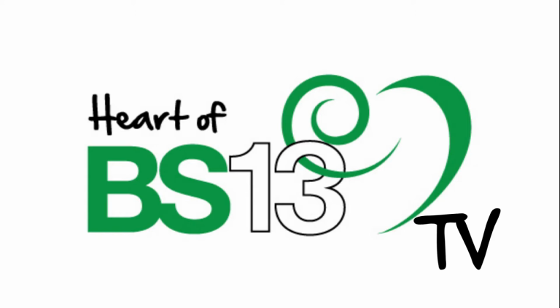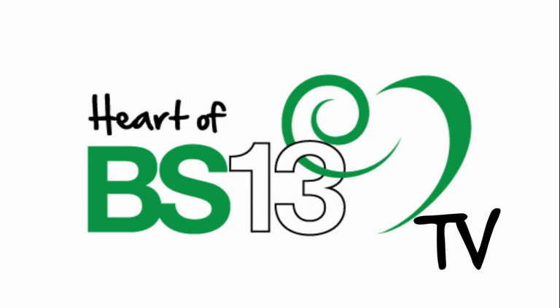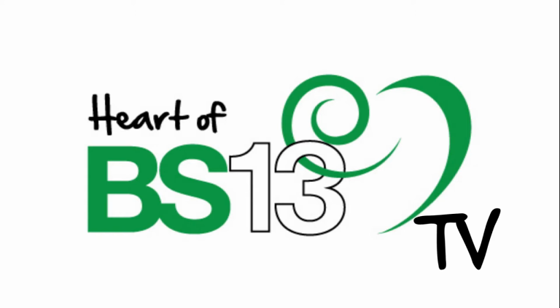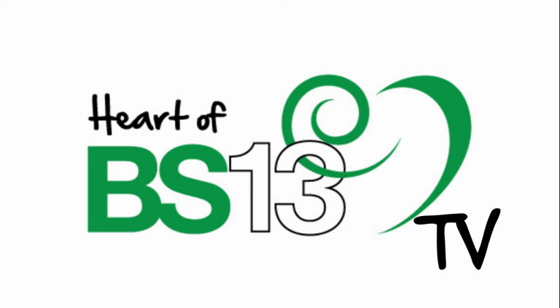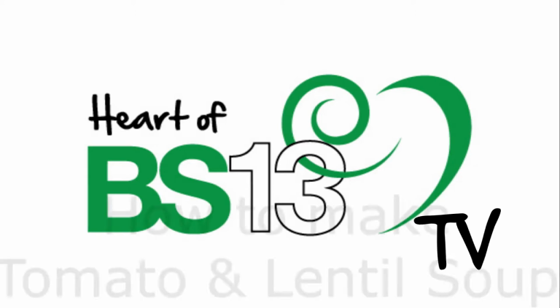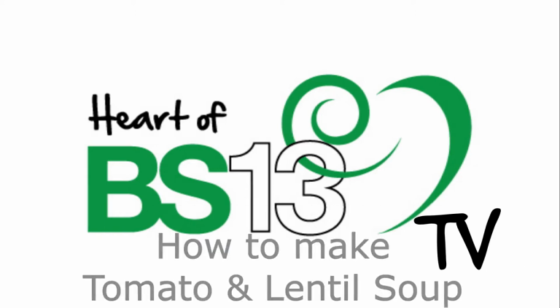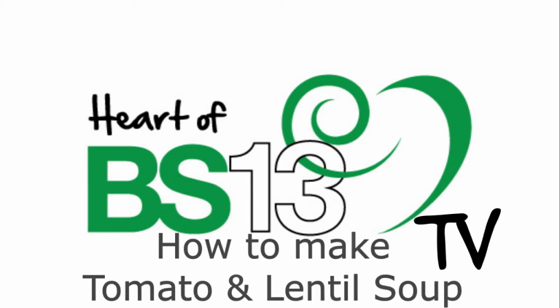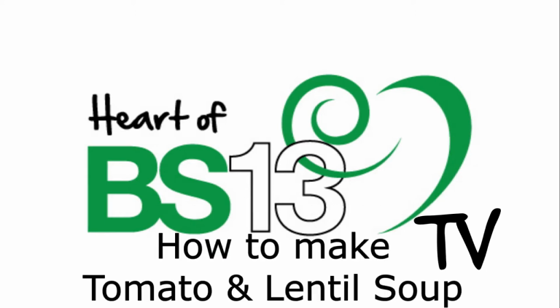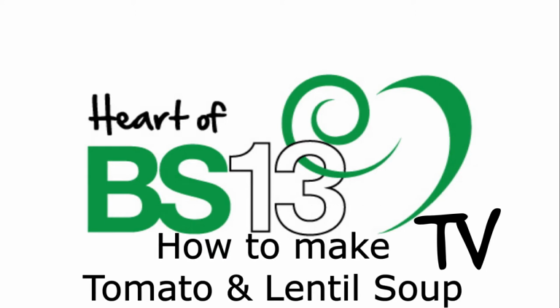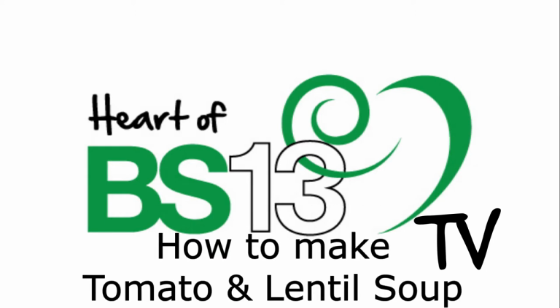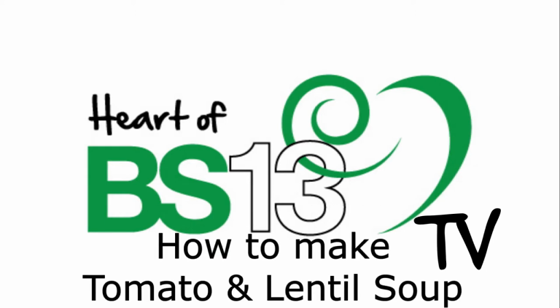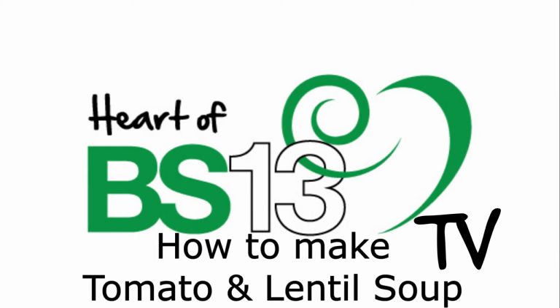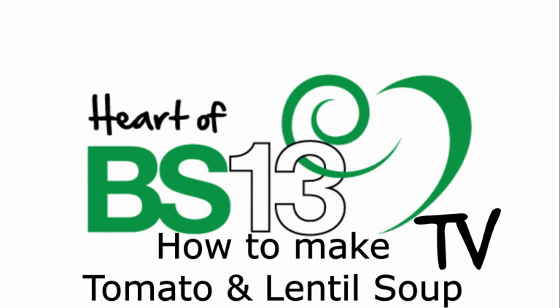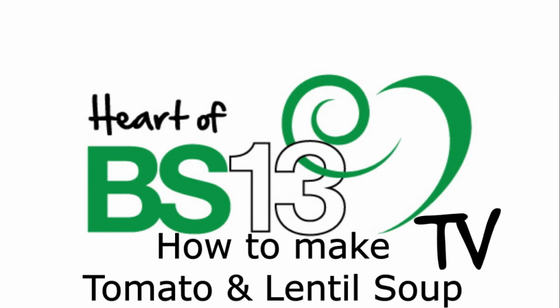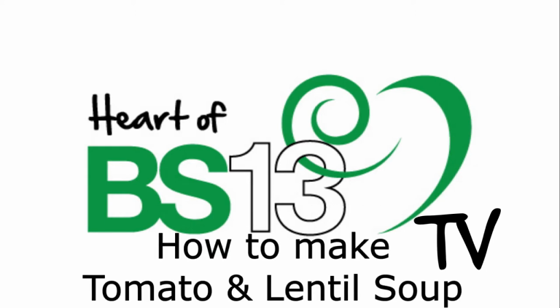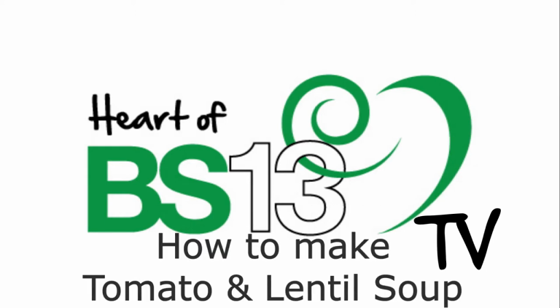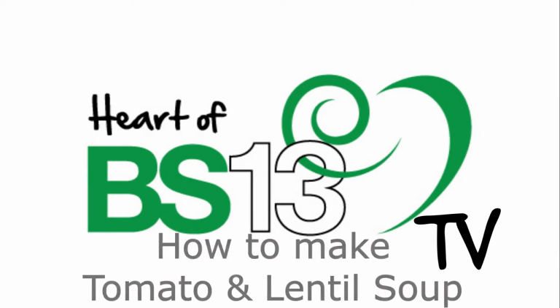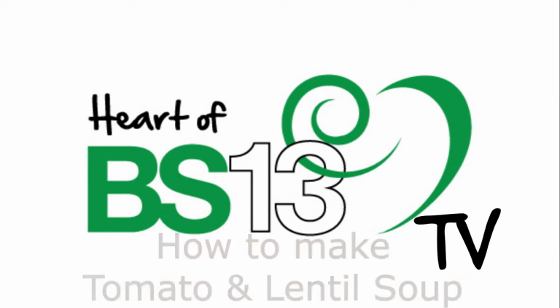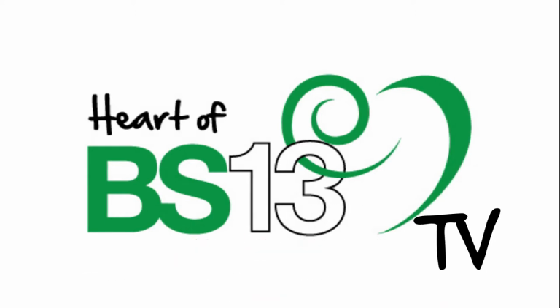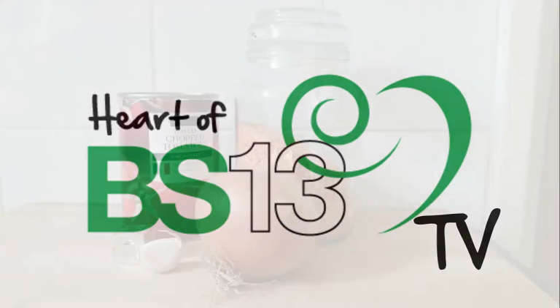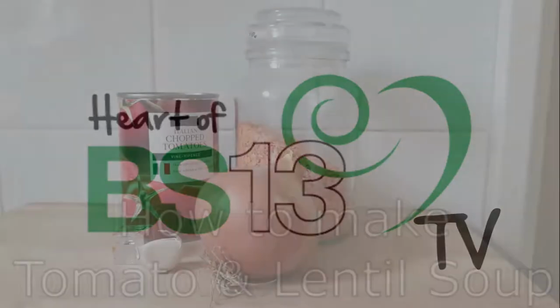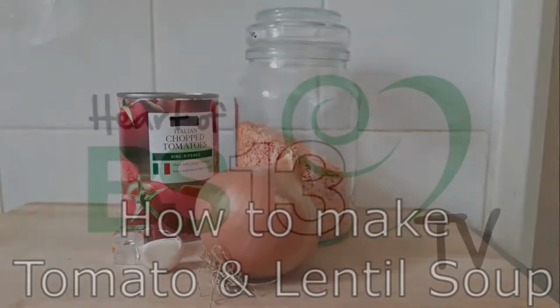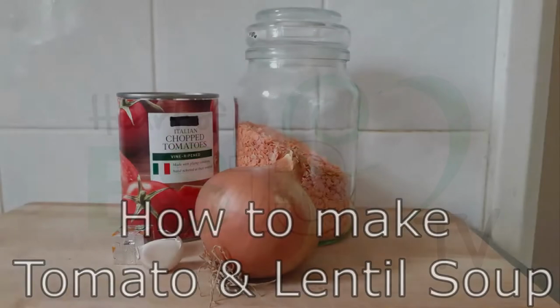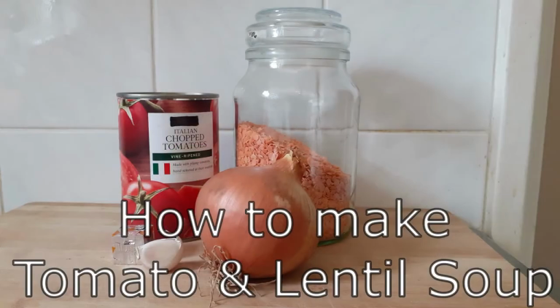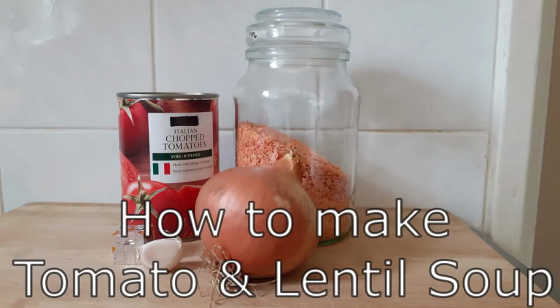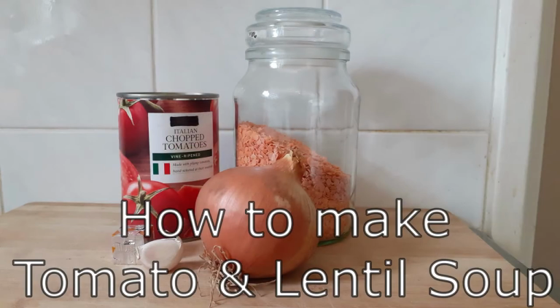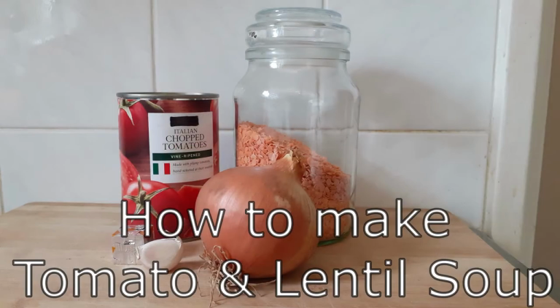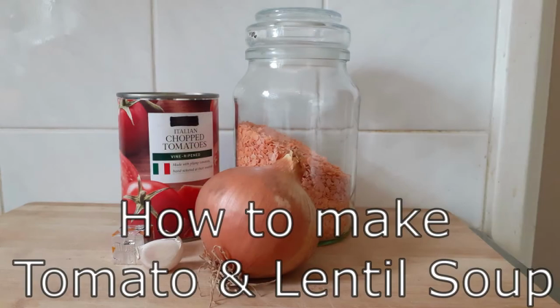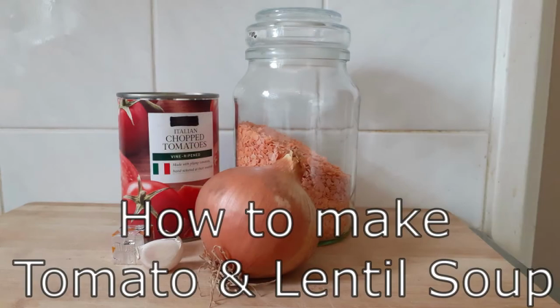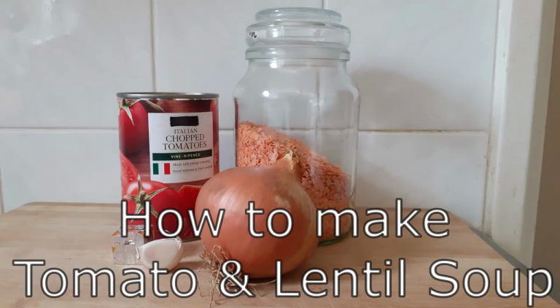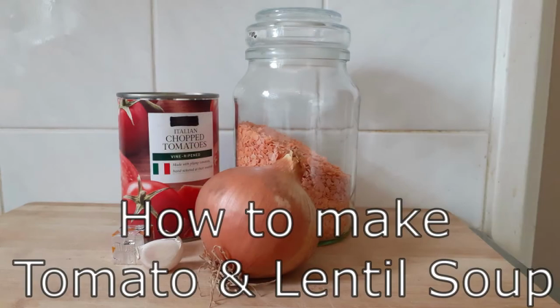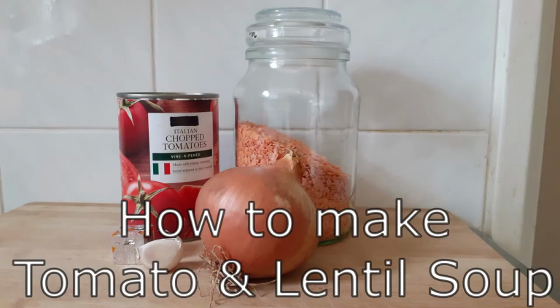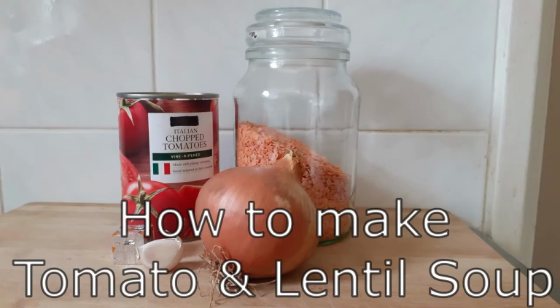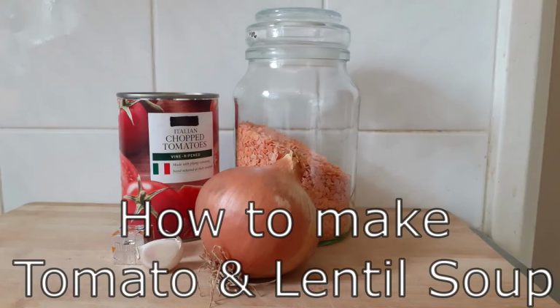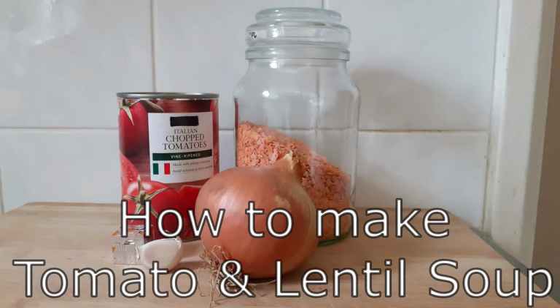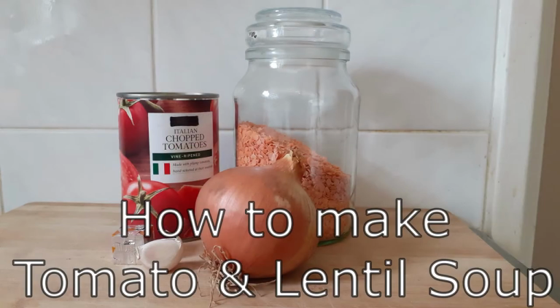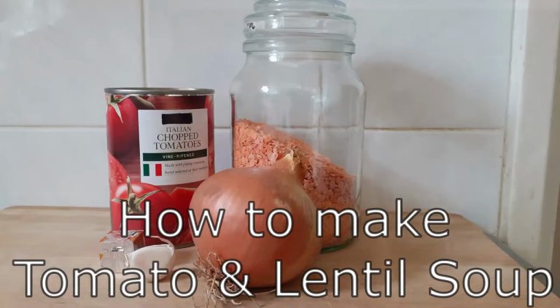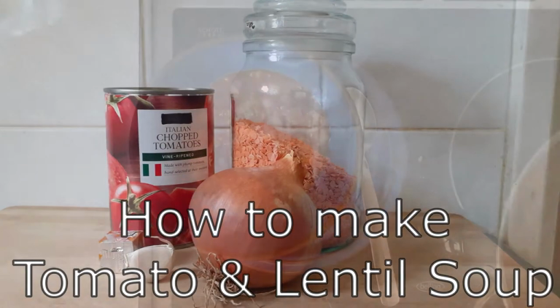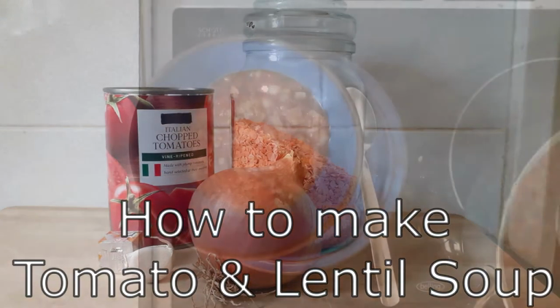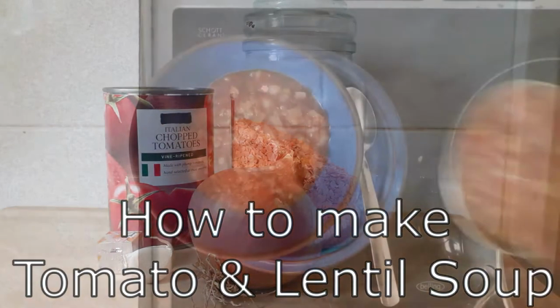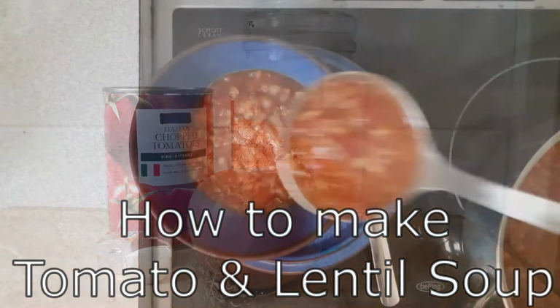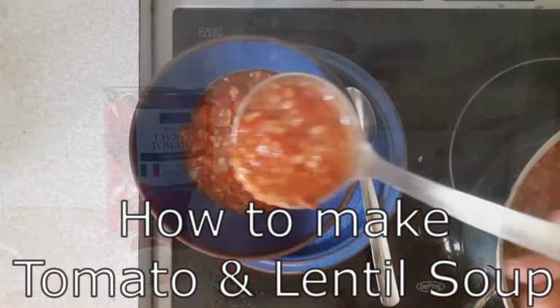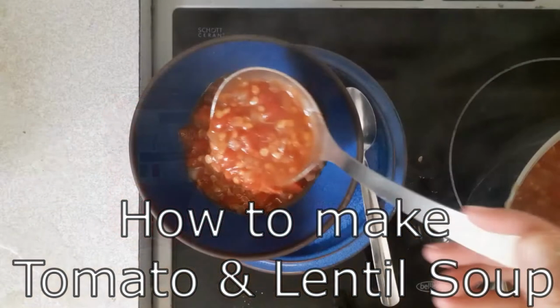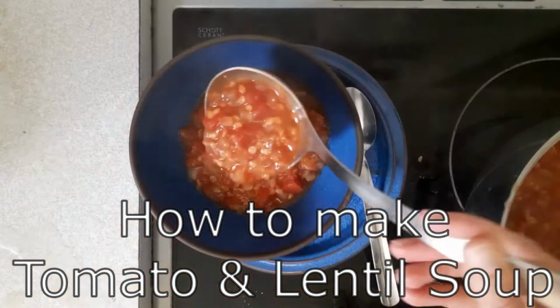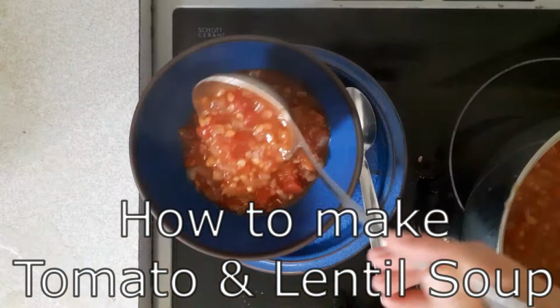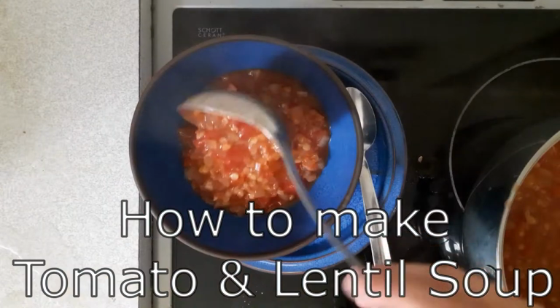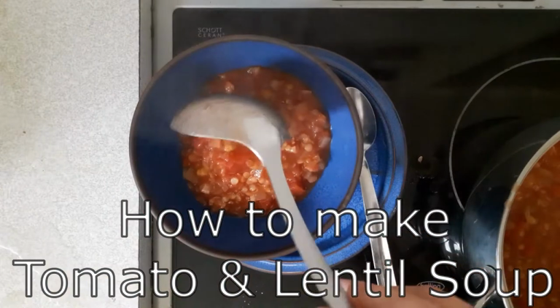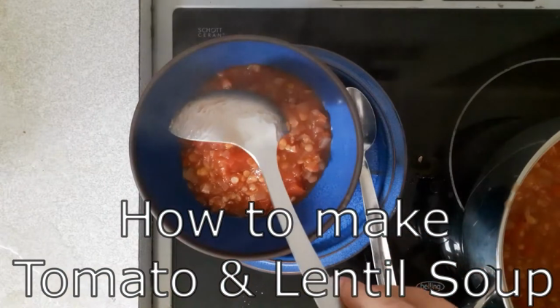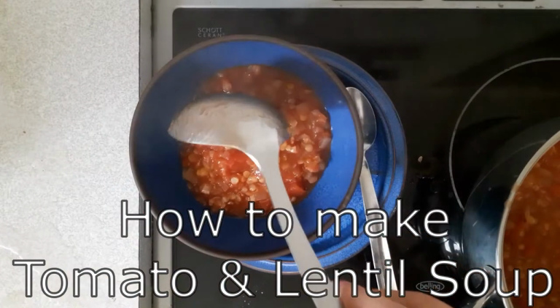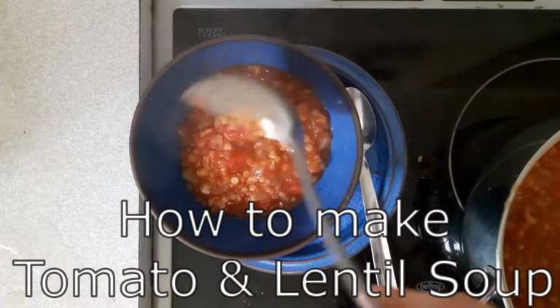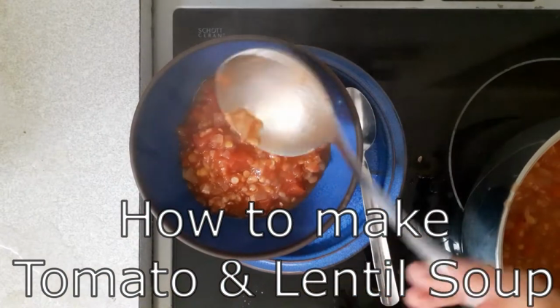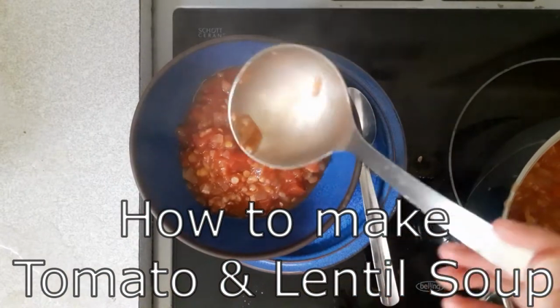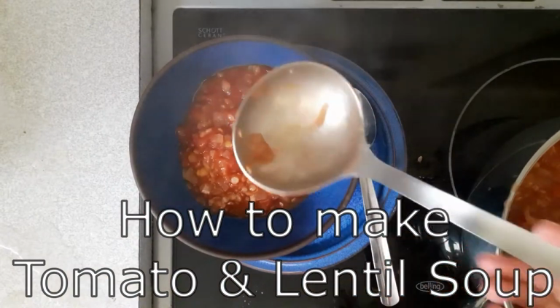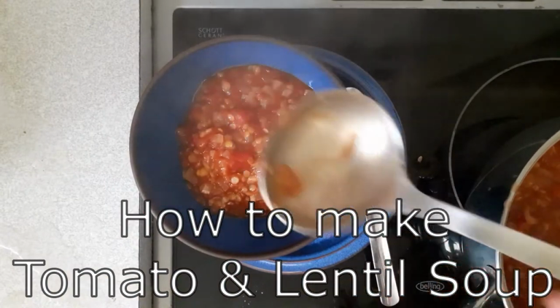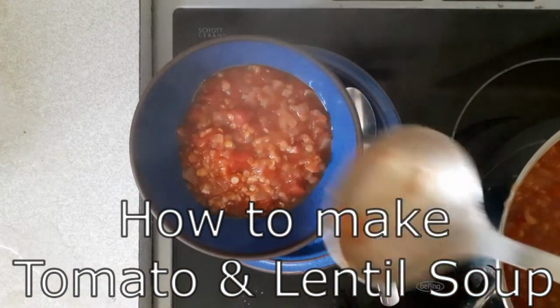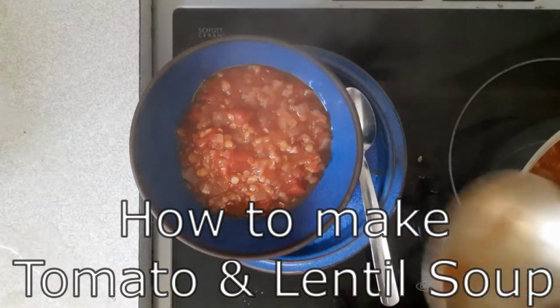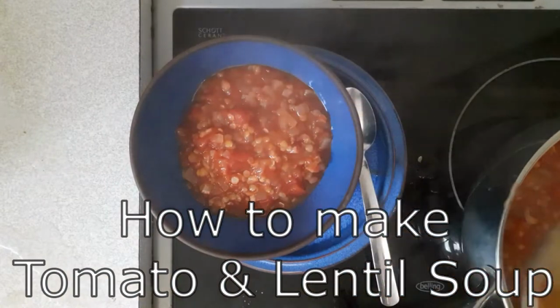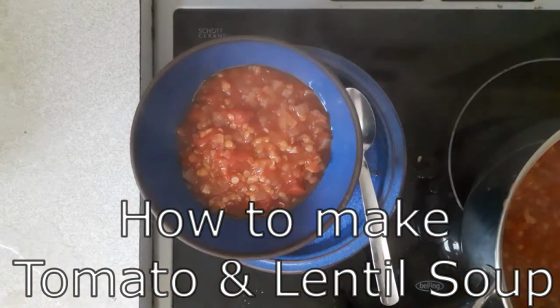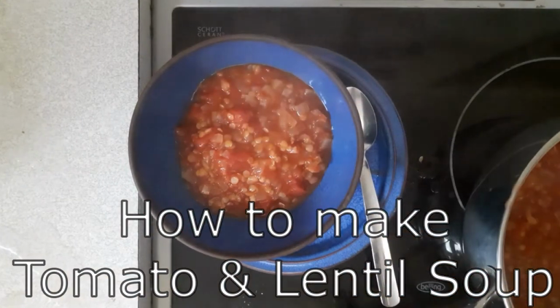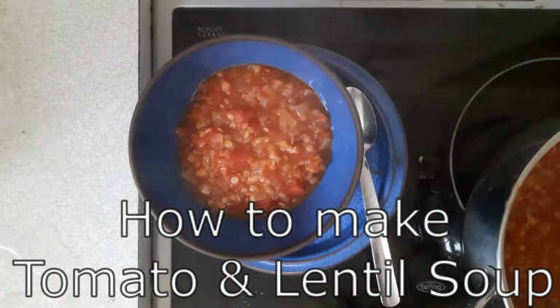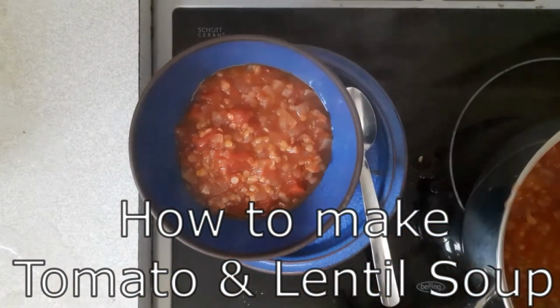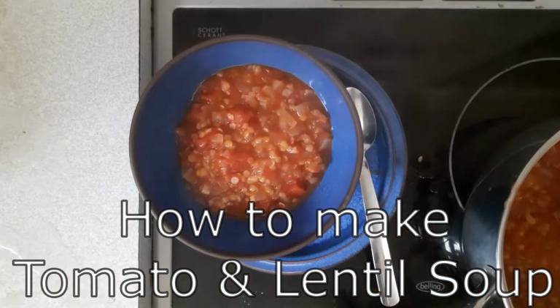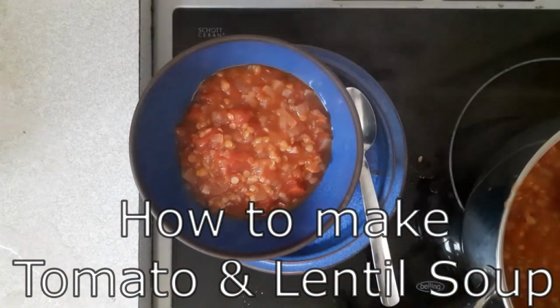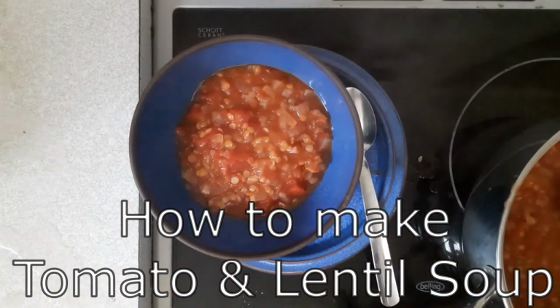Hi BS13, Caroline here, nutritionist at Heart of BS13. Today we're going to be making tomato and lentil soup.